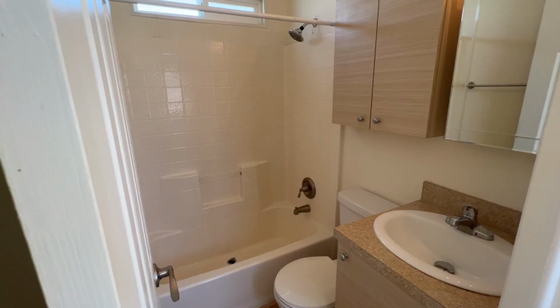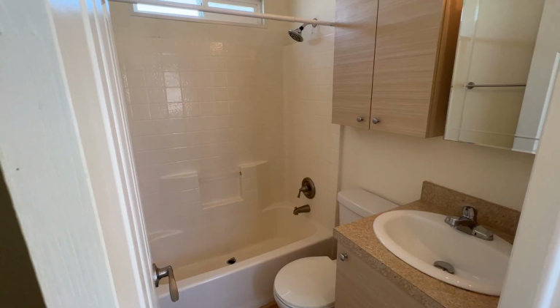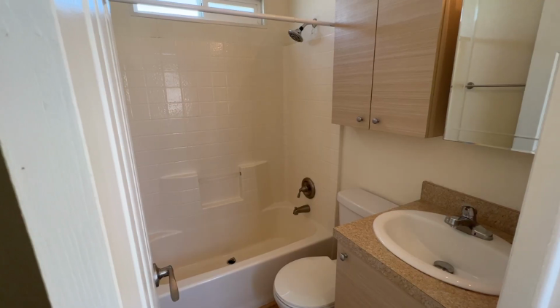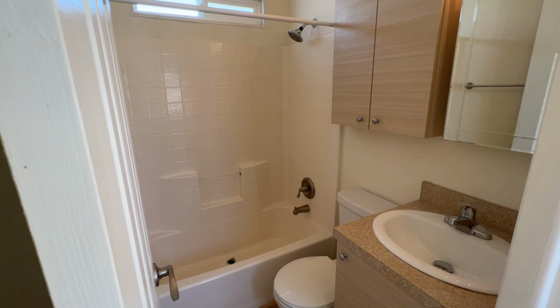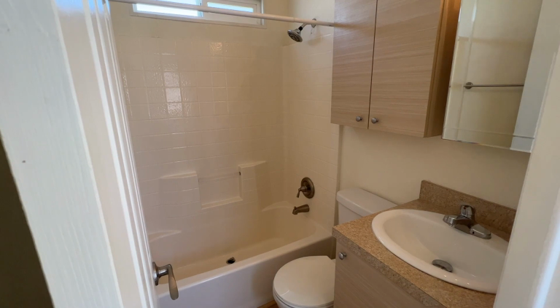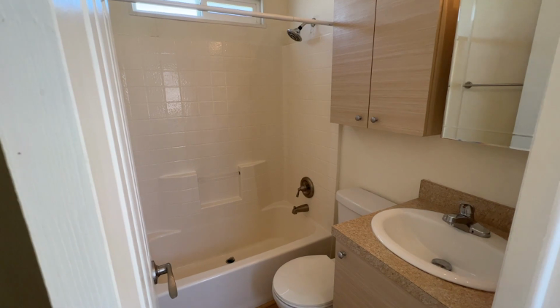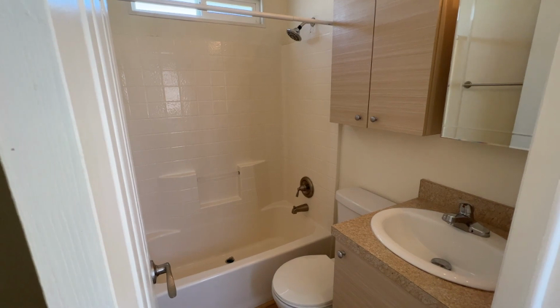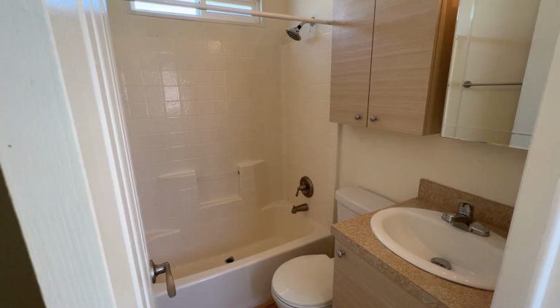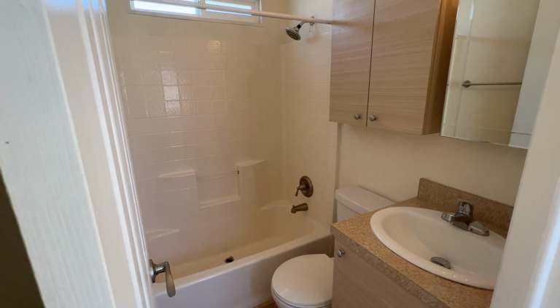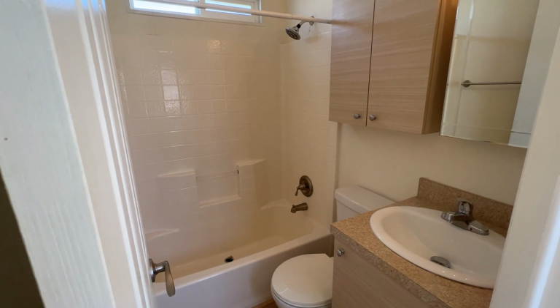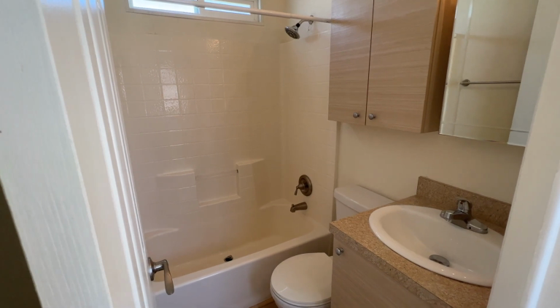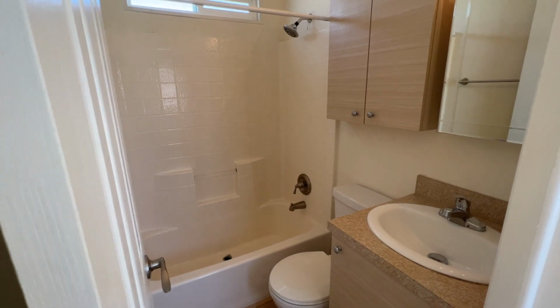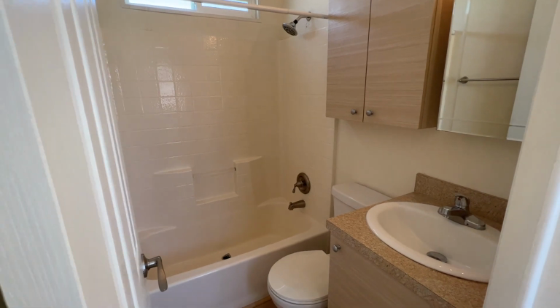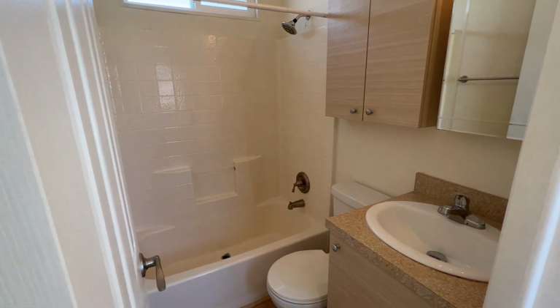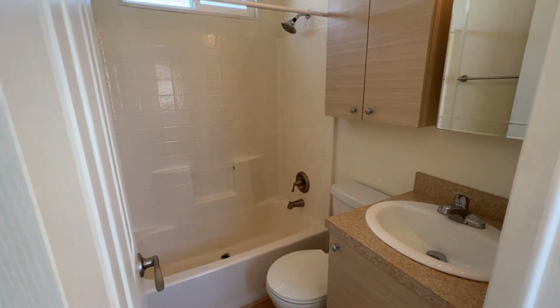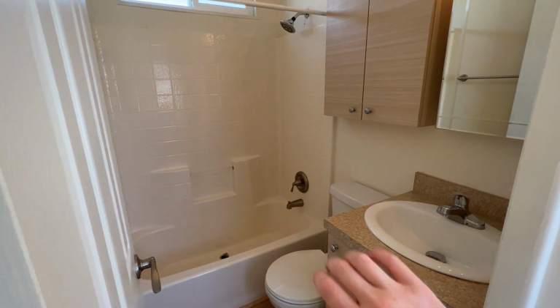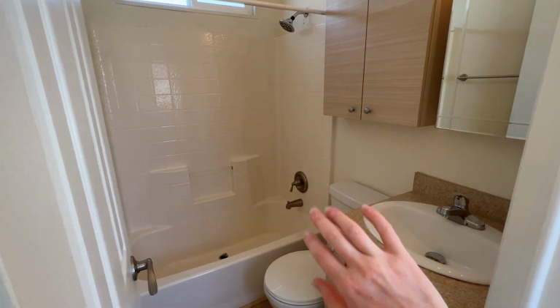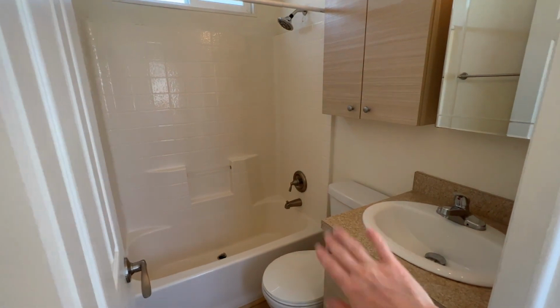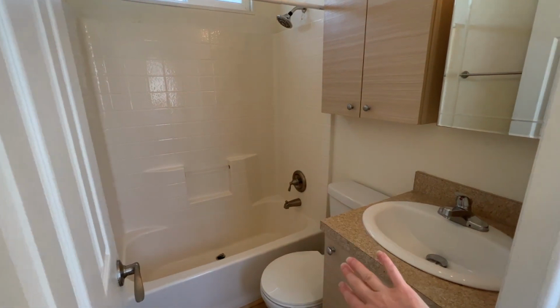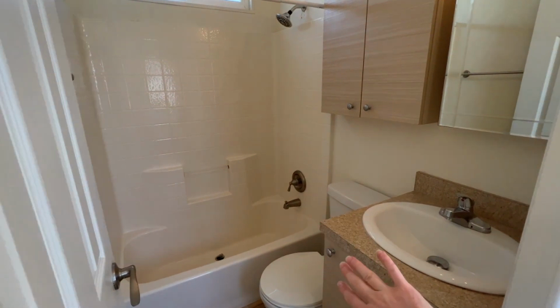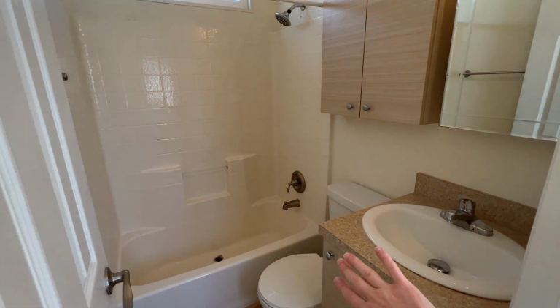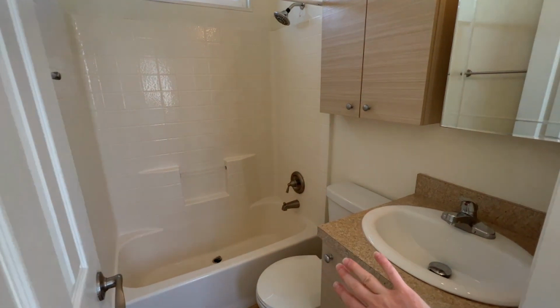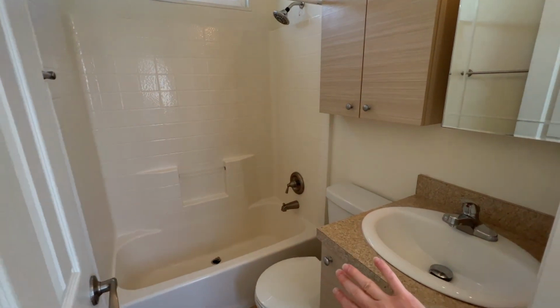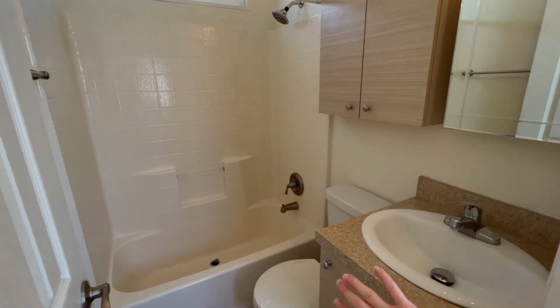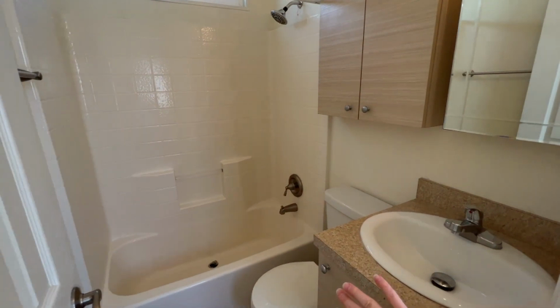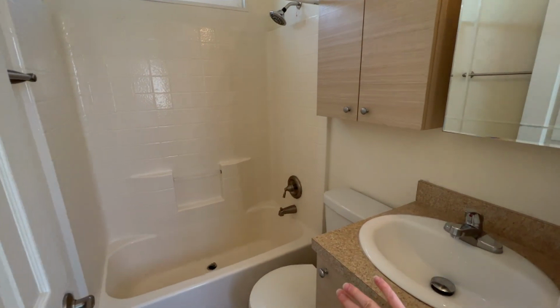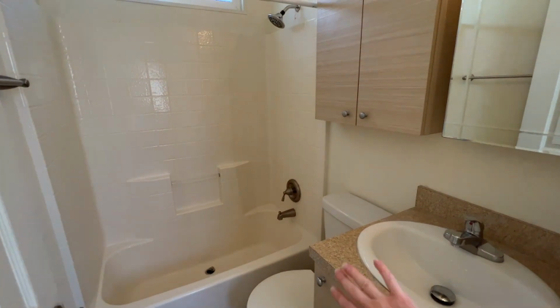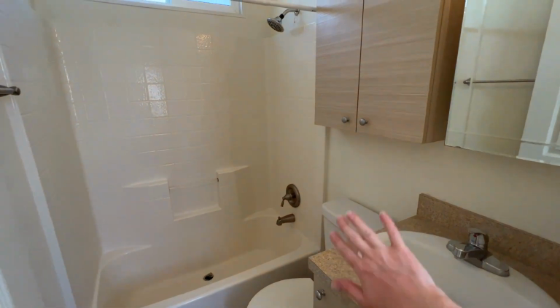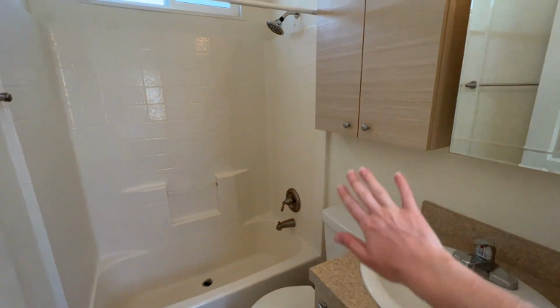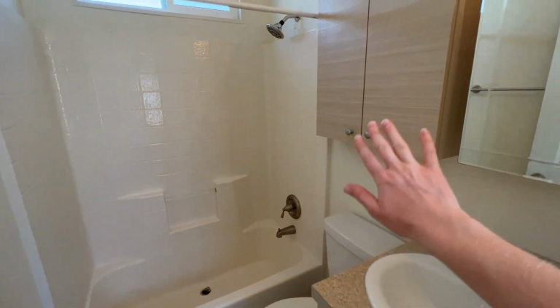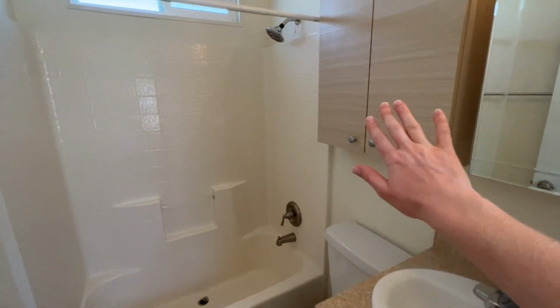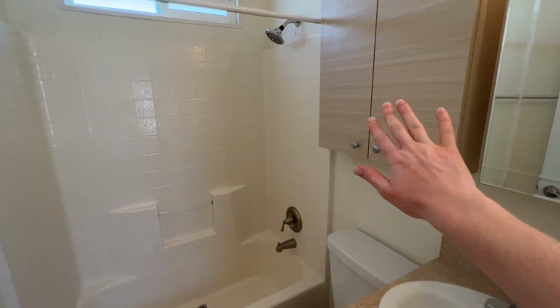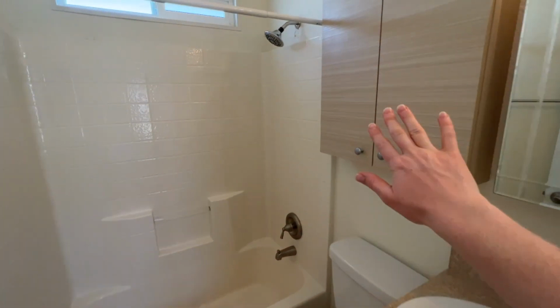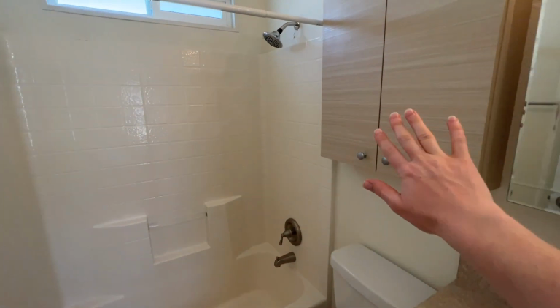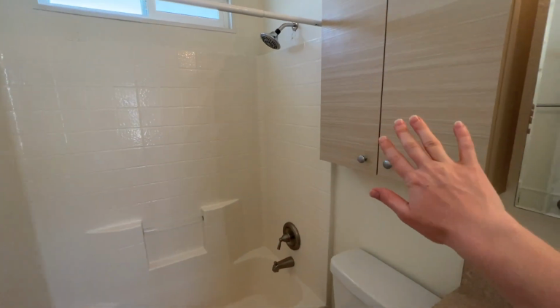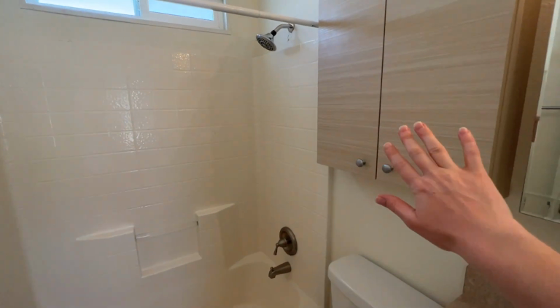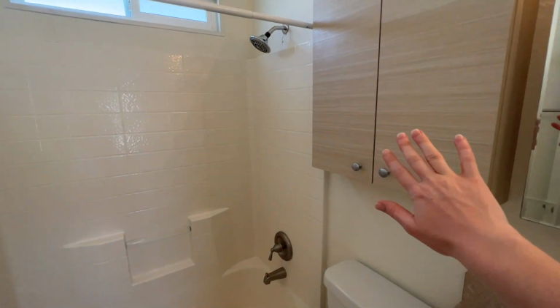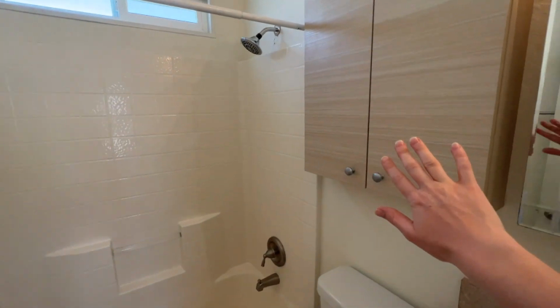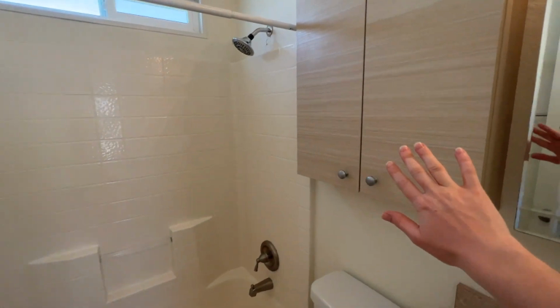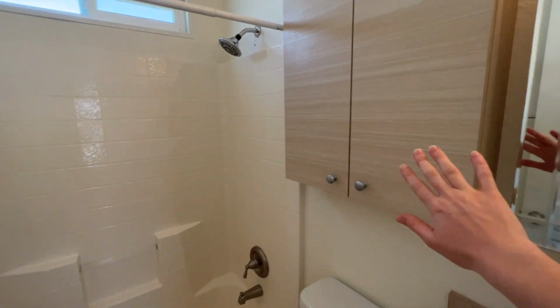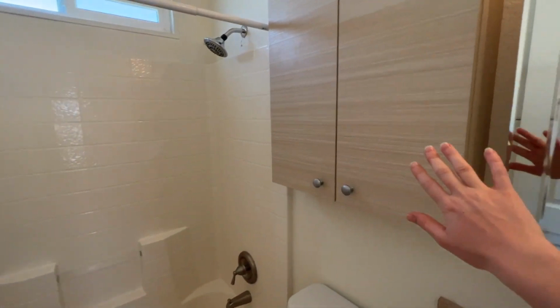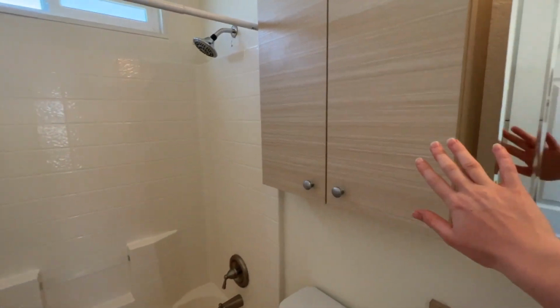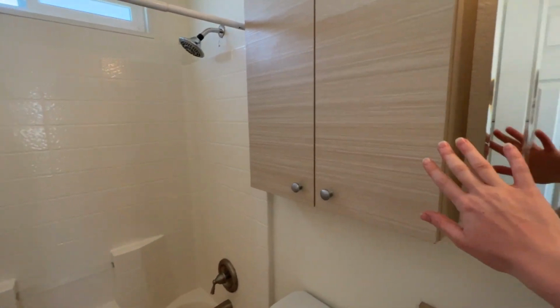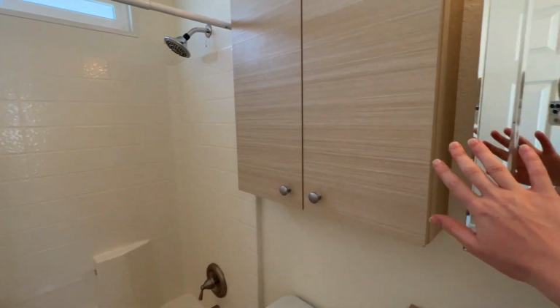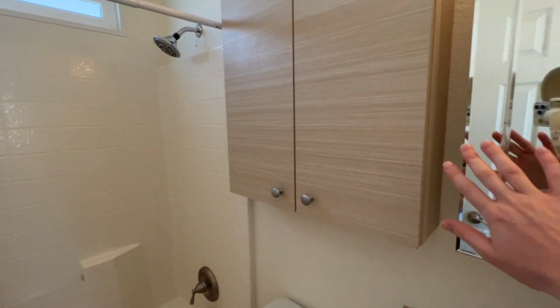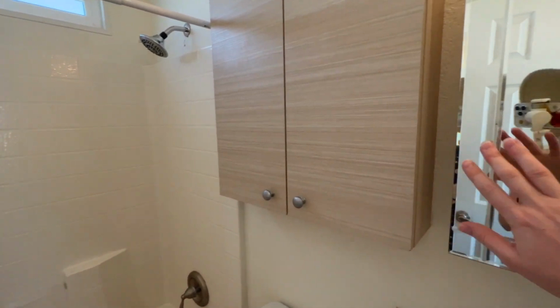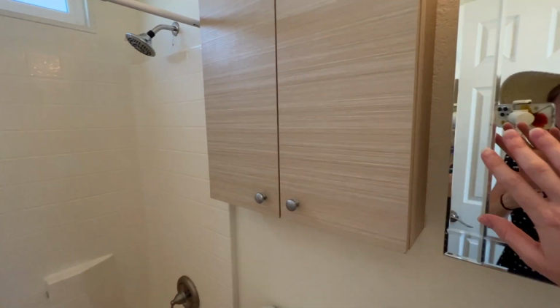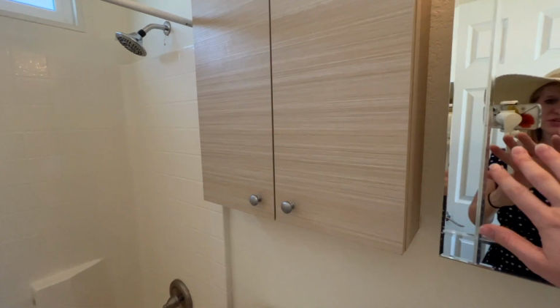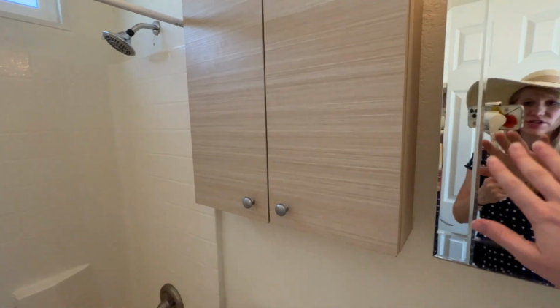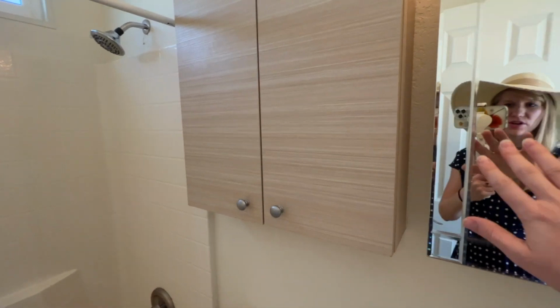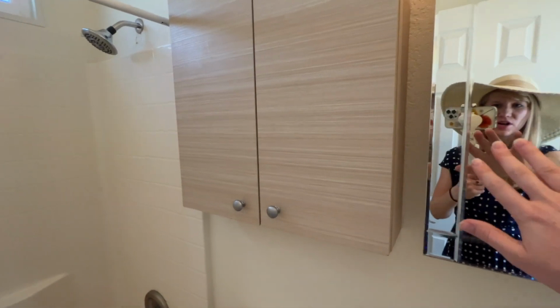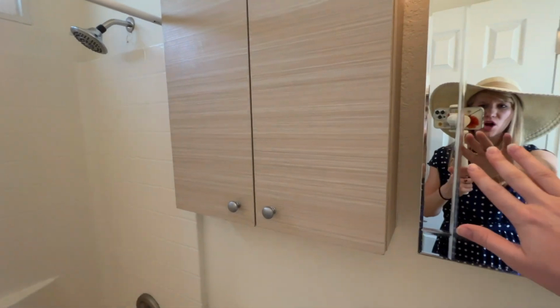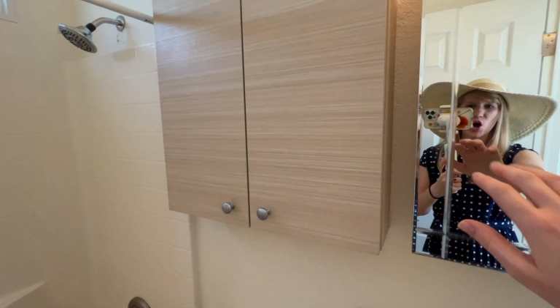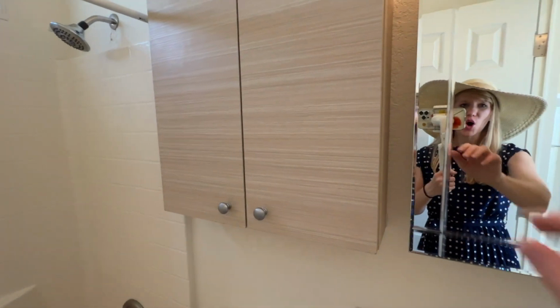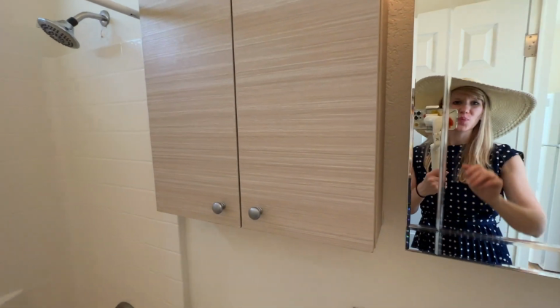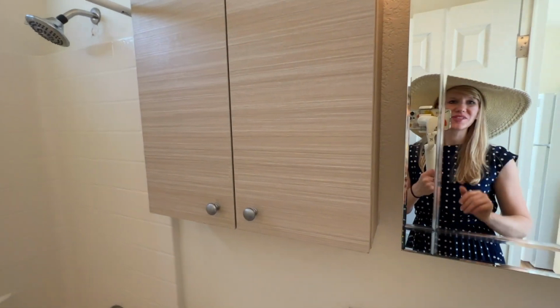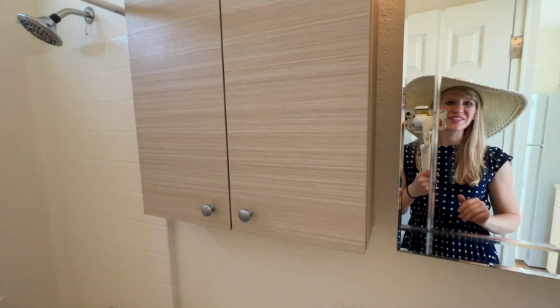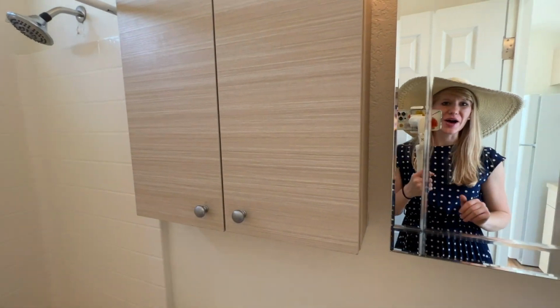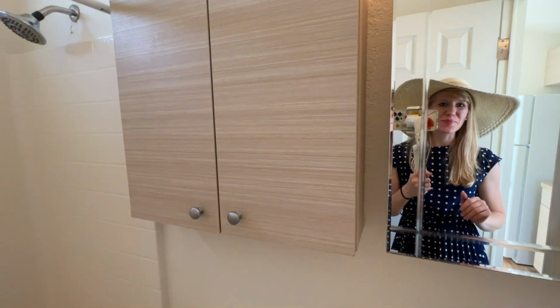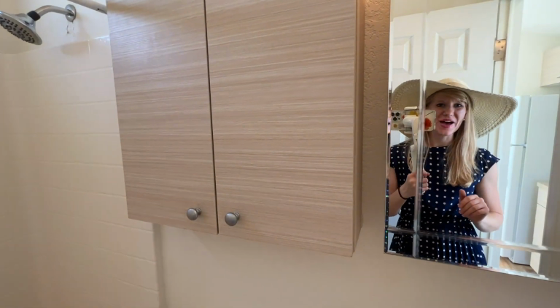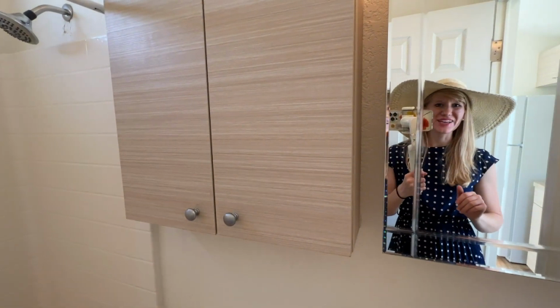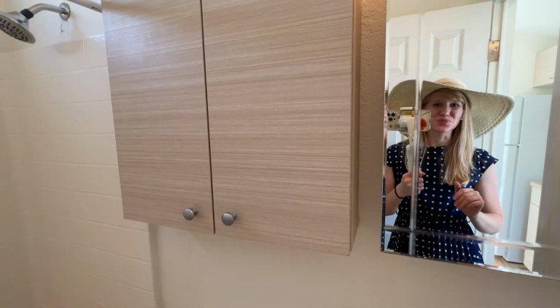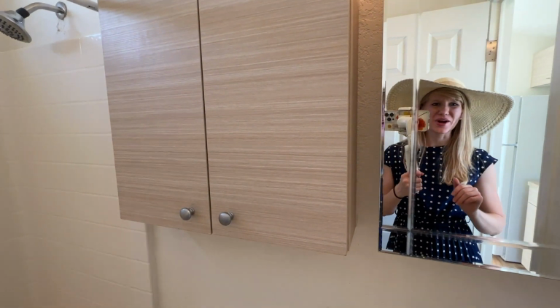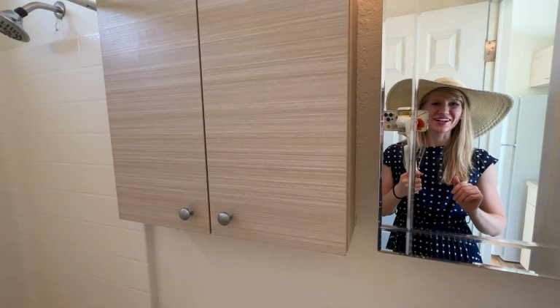Here's a peek in the bathroom. There is storage underneath the sink as well as up above, and this mirror opens up as well.